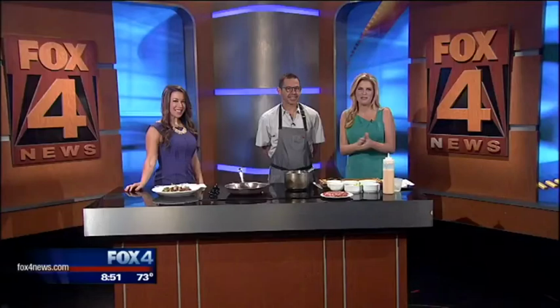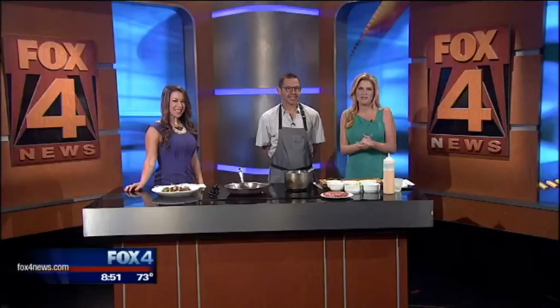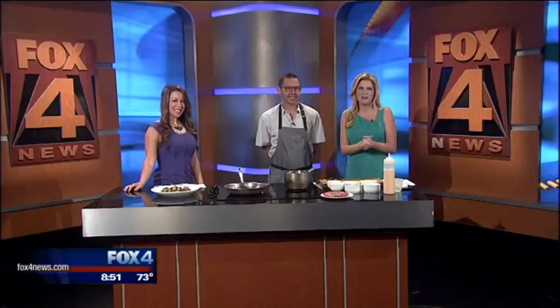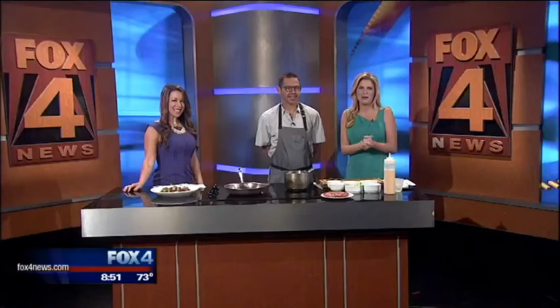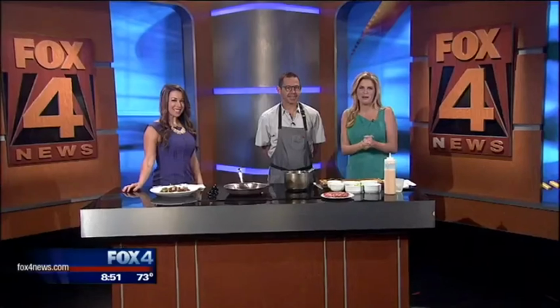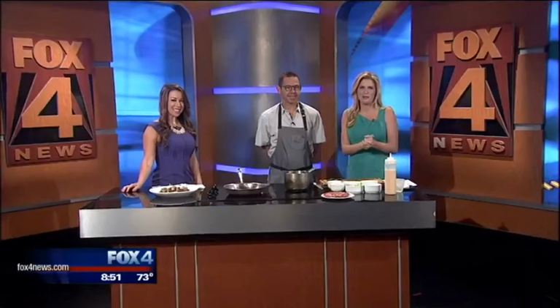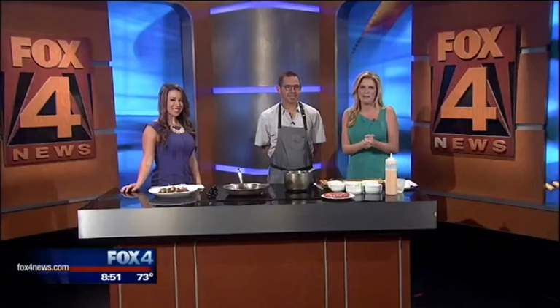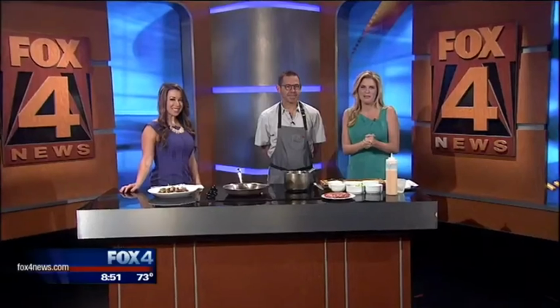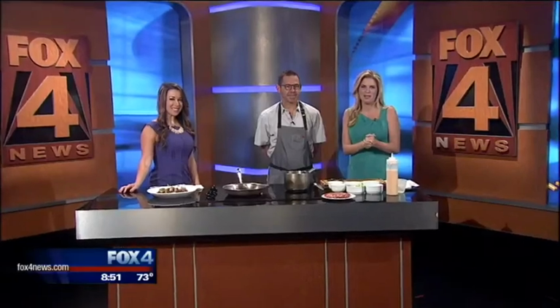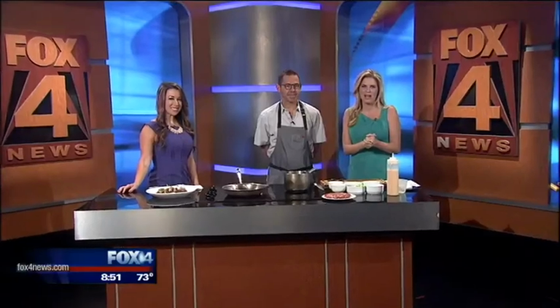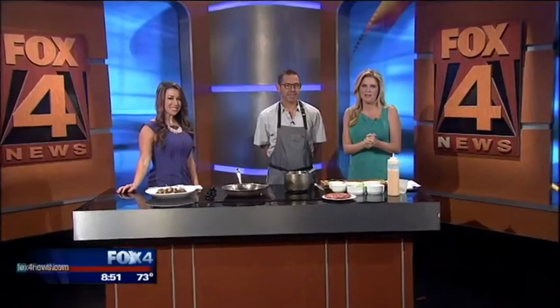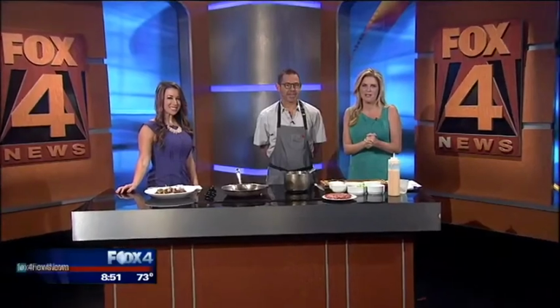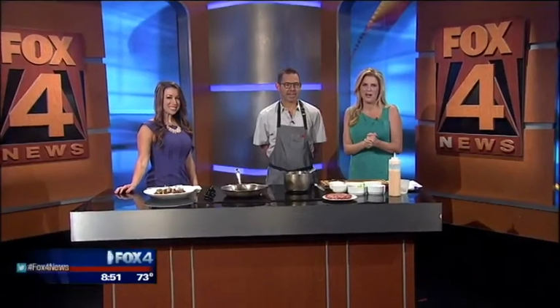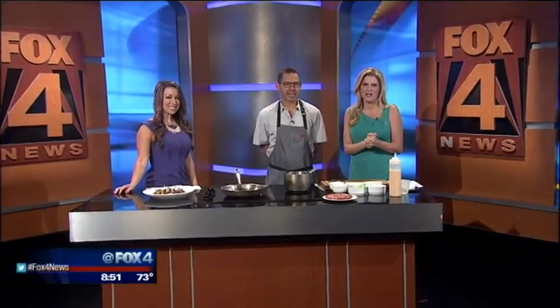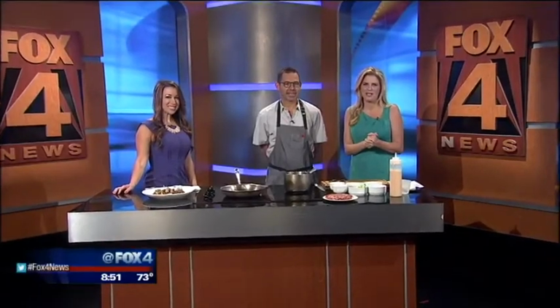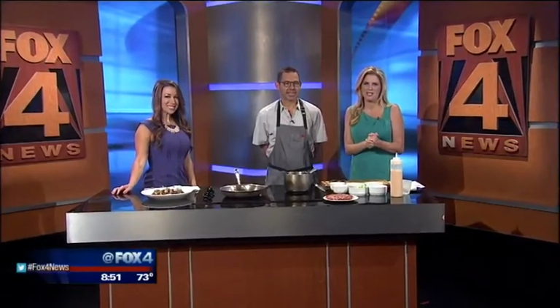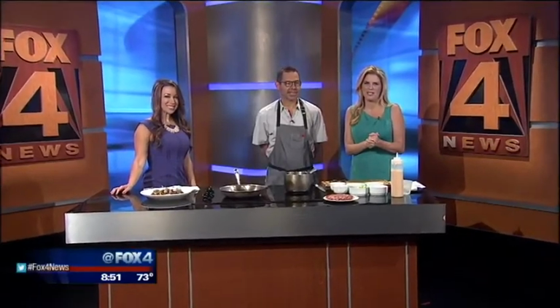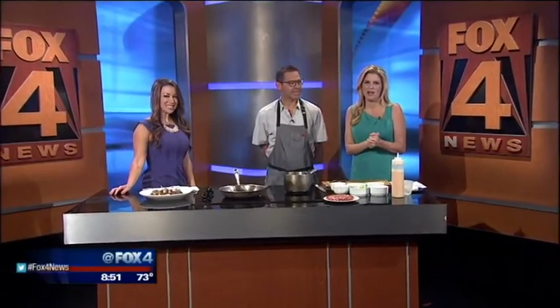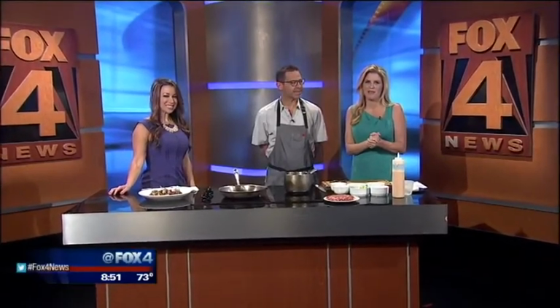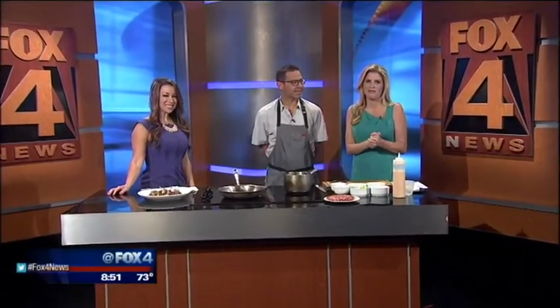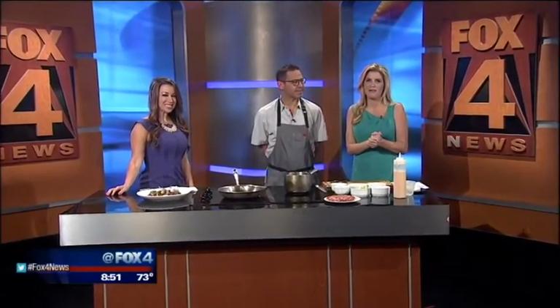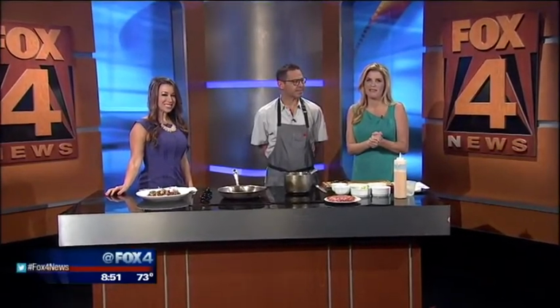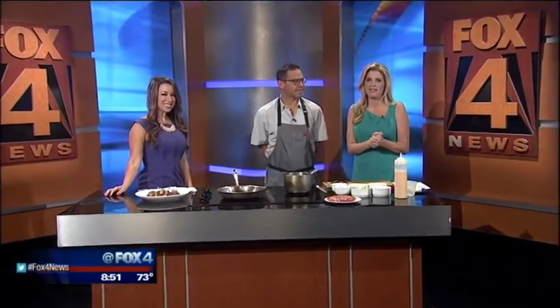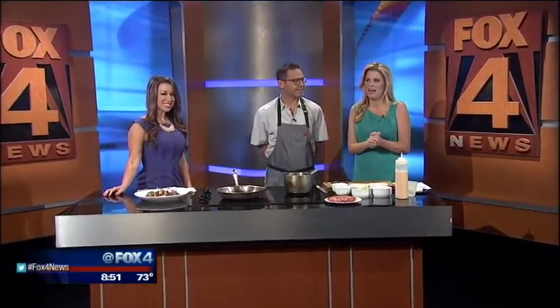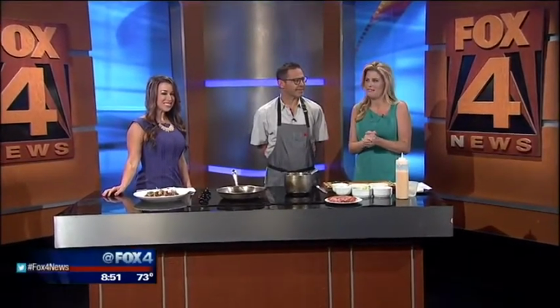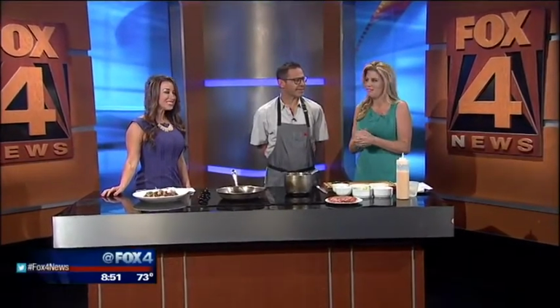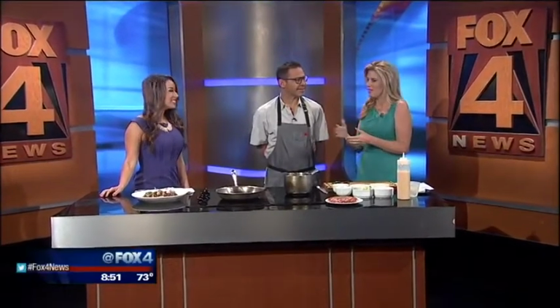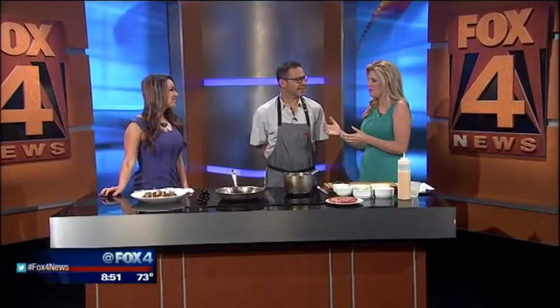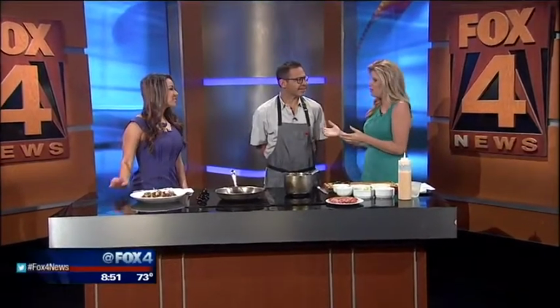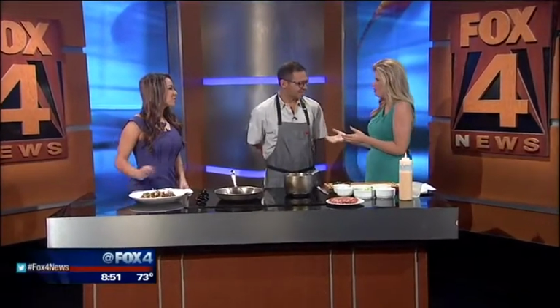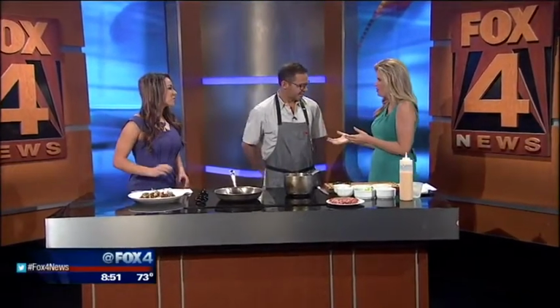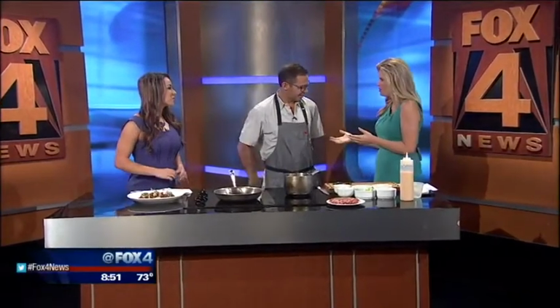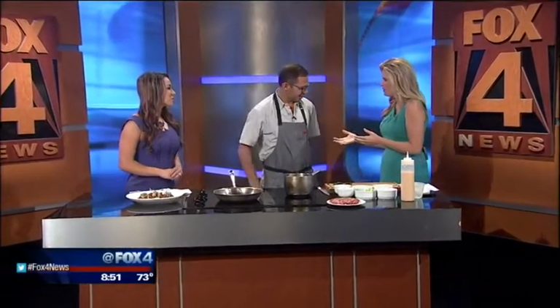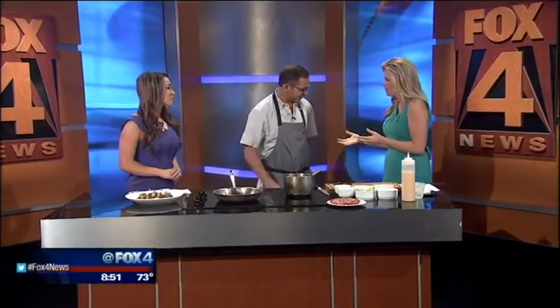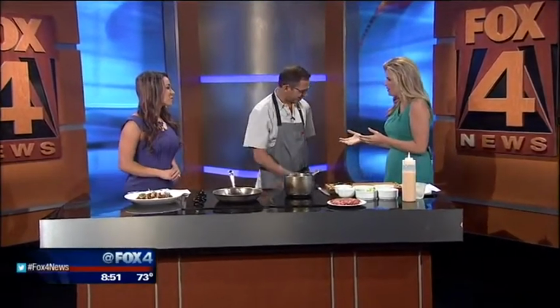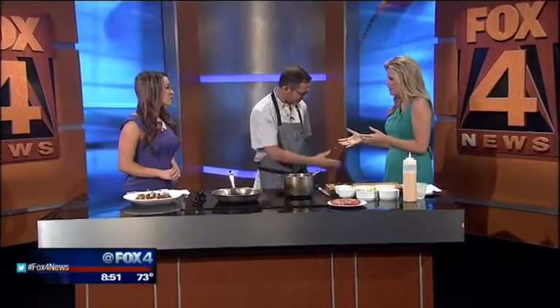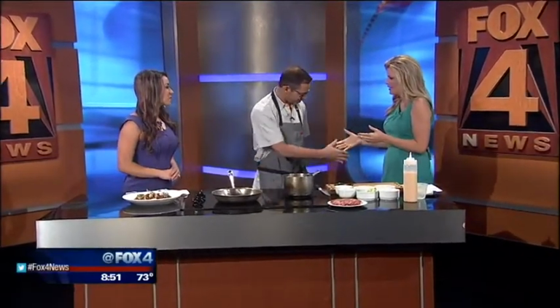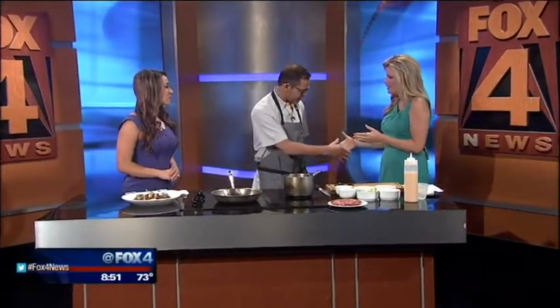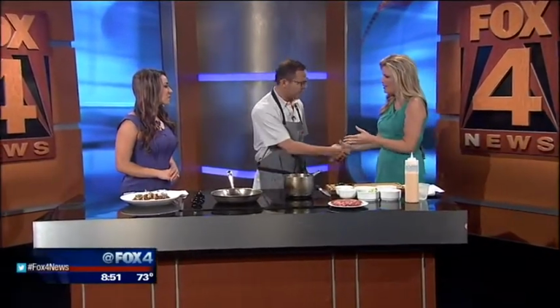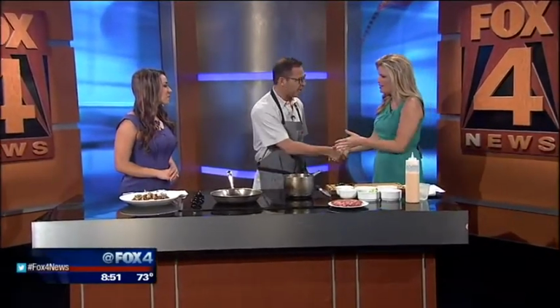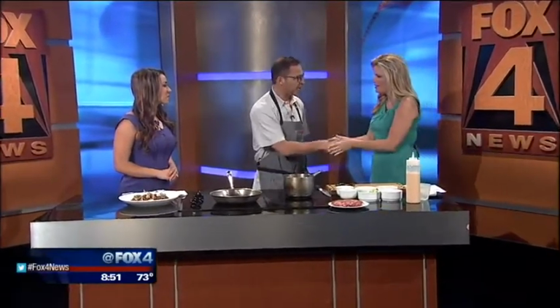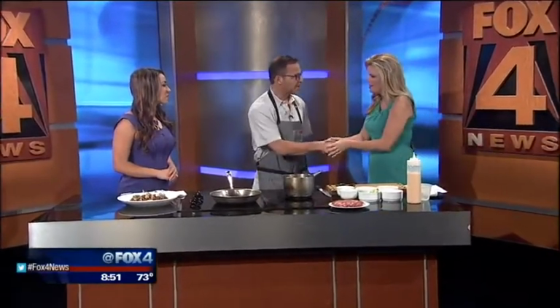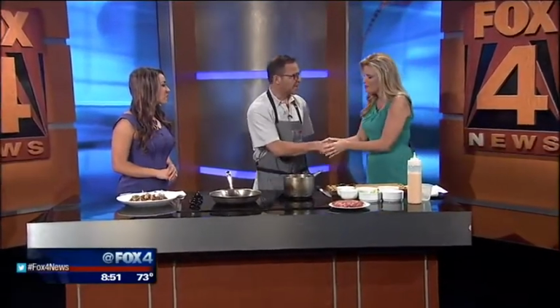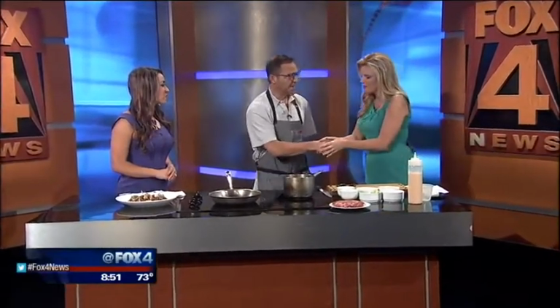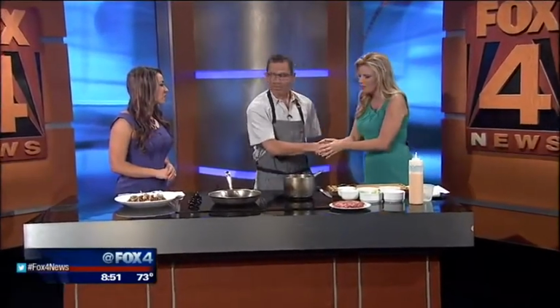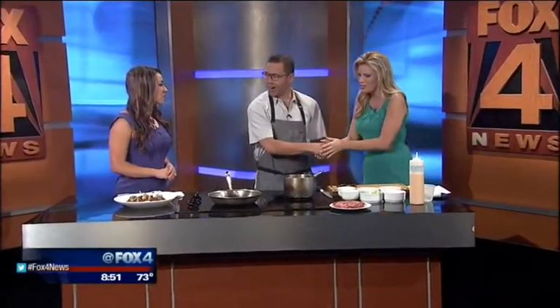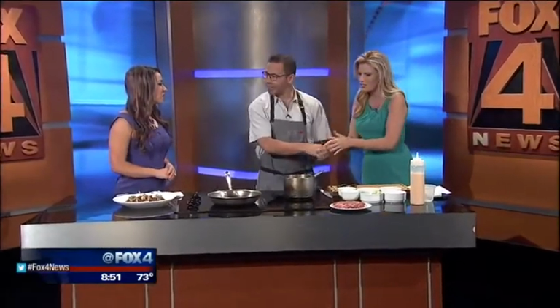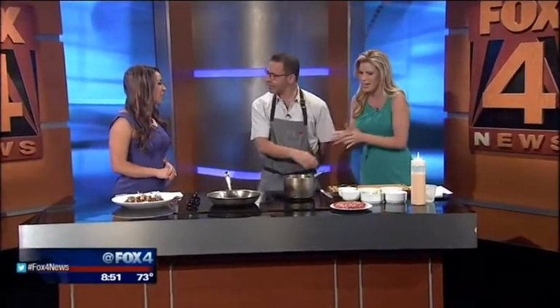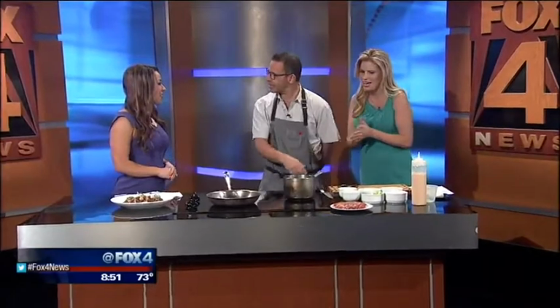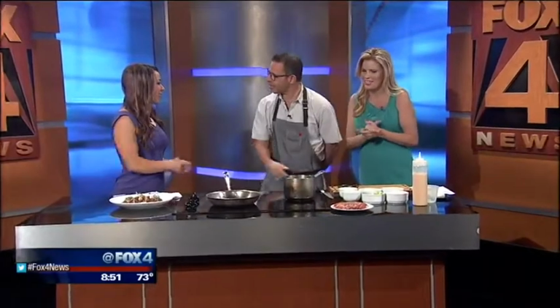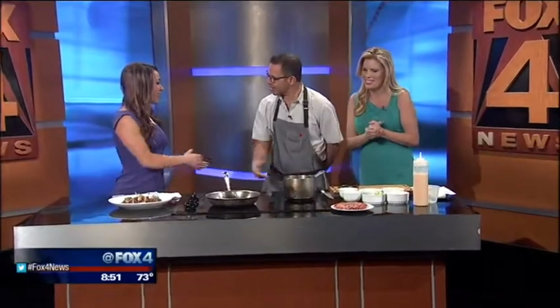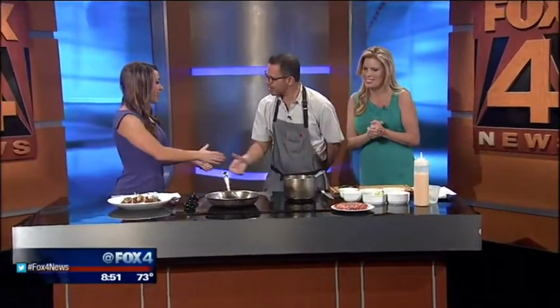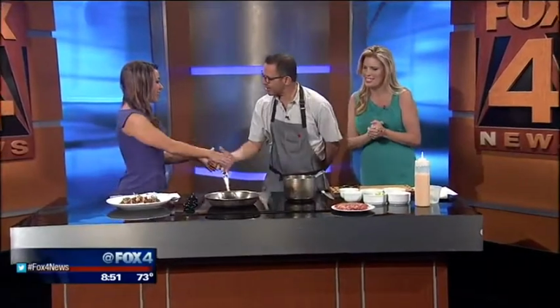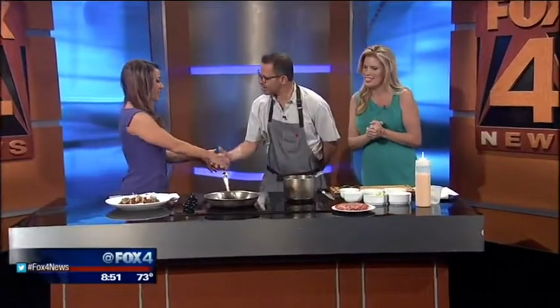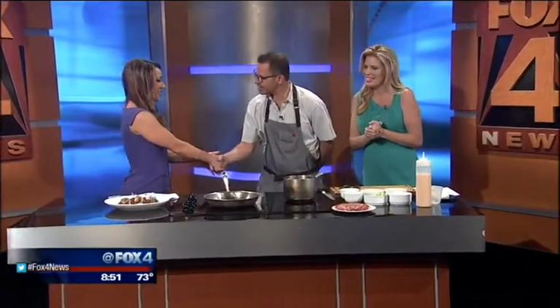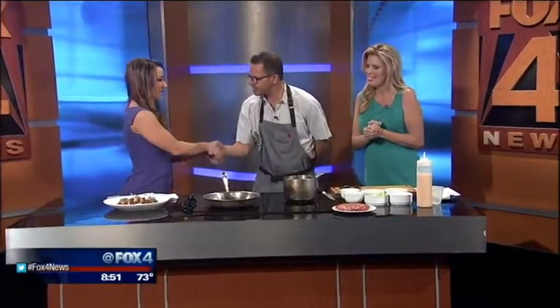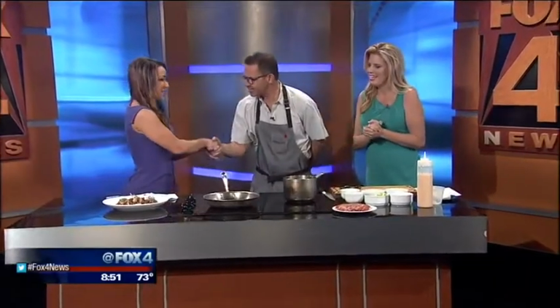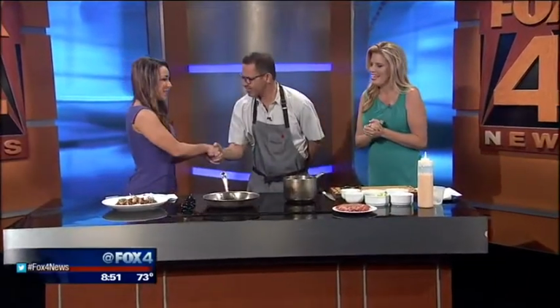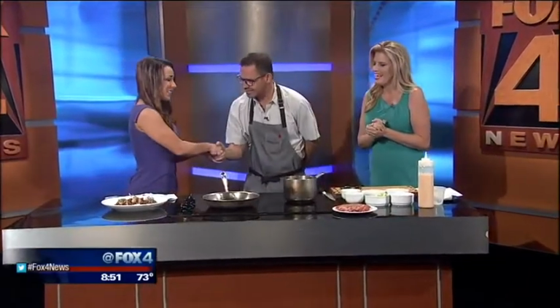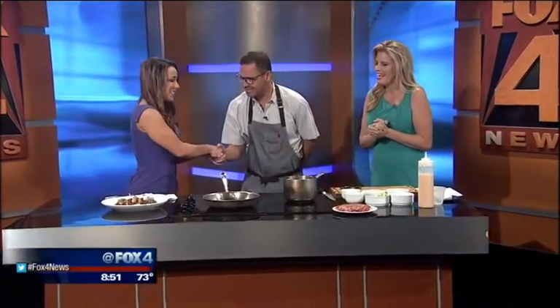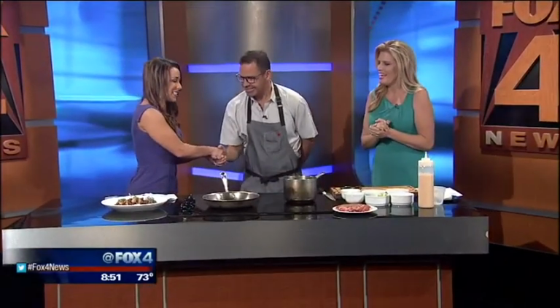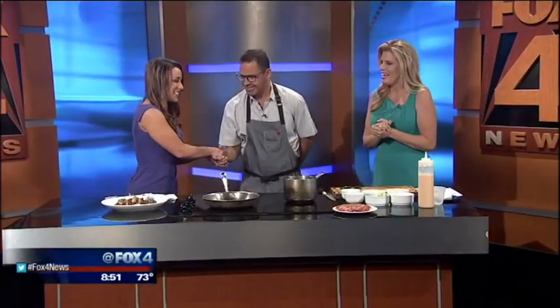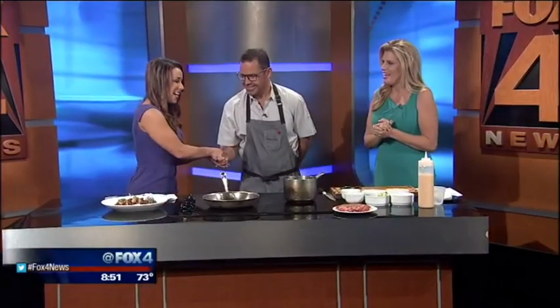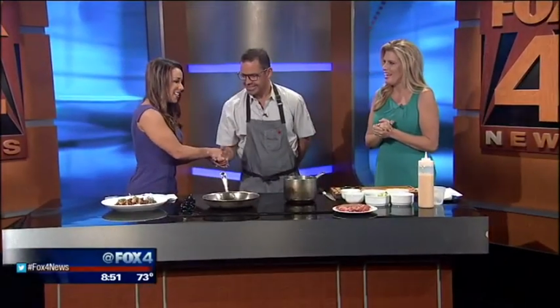Welcome Chef John Tizar from Knife. Thank you so much for being here. My pleasure. Thank you for having us. We're excited.